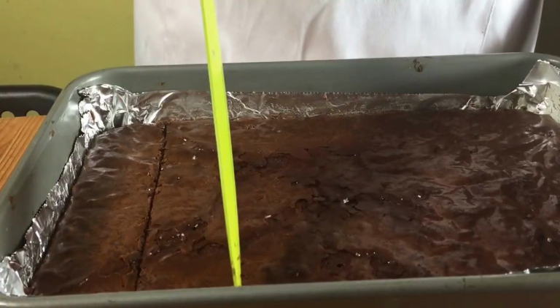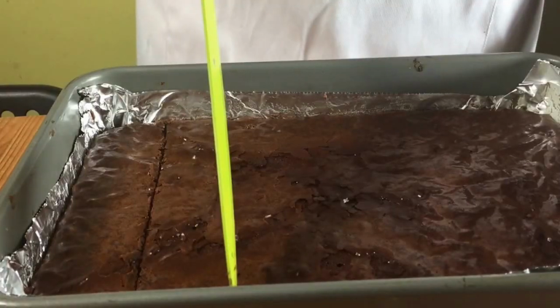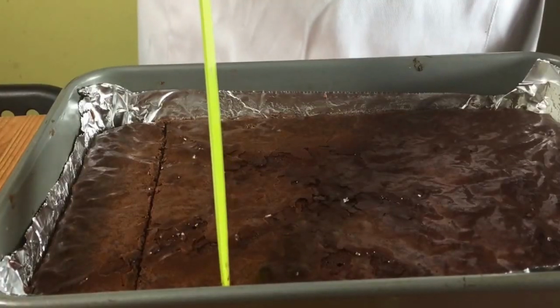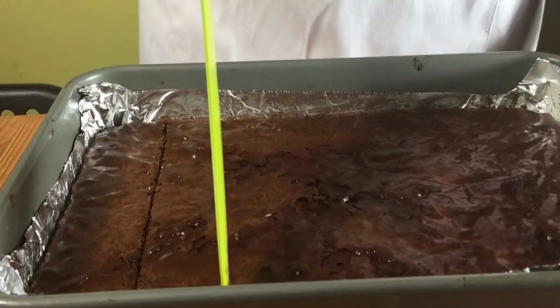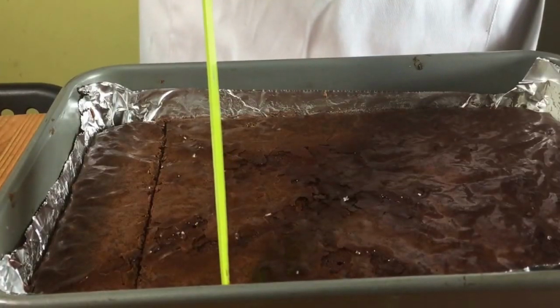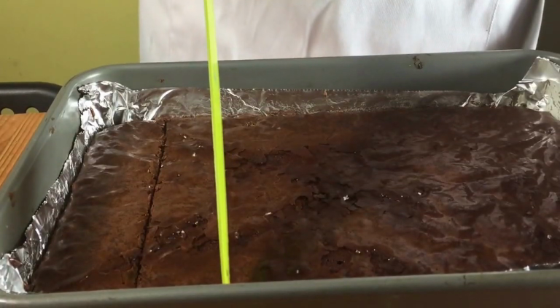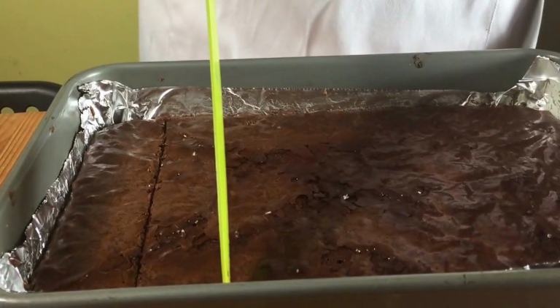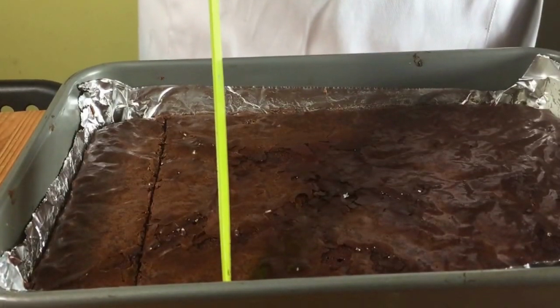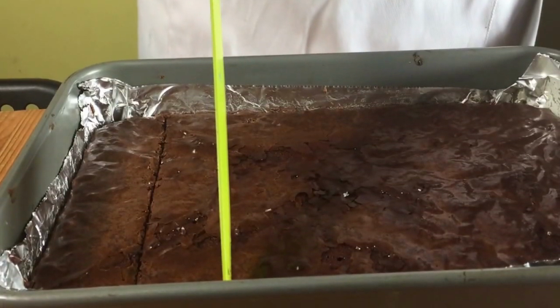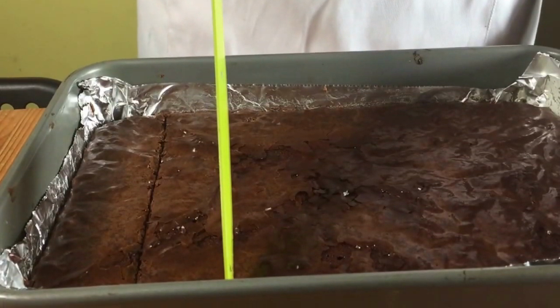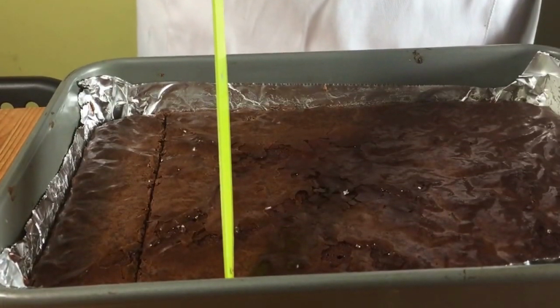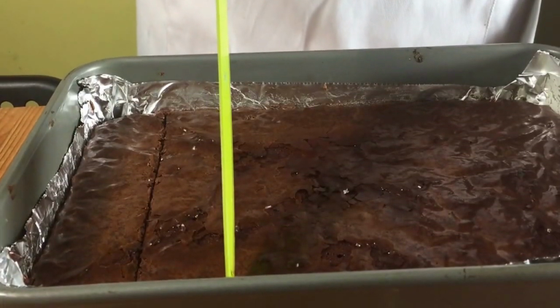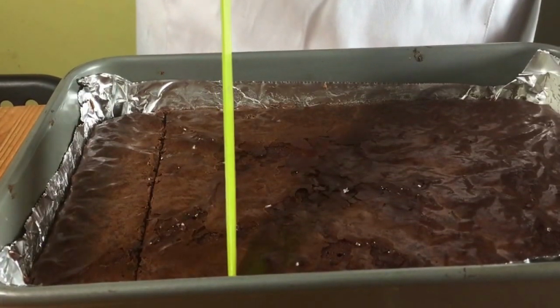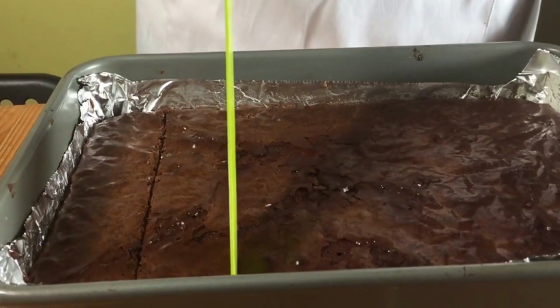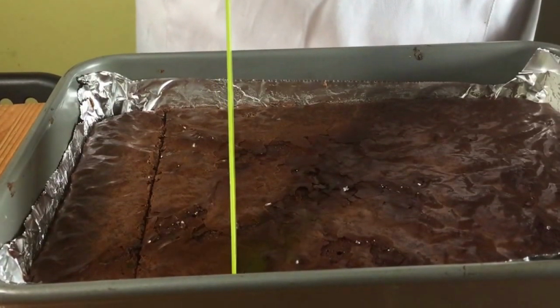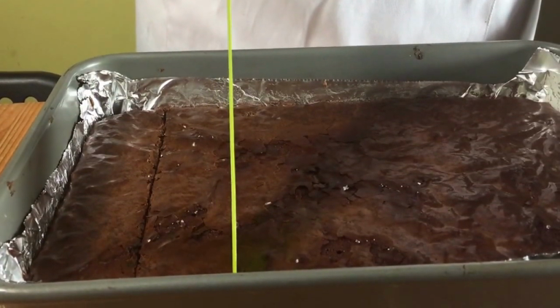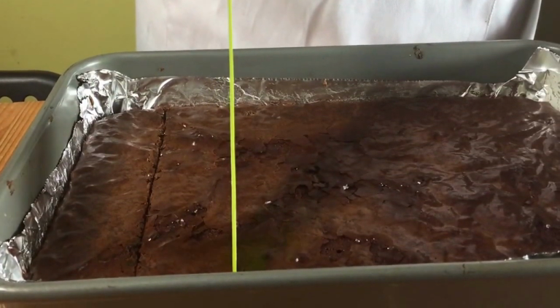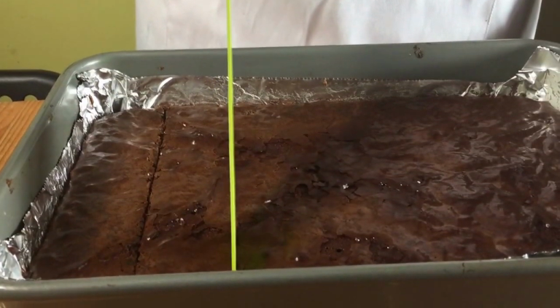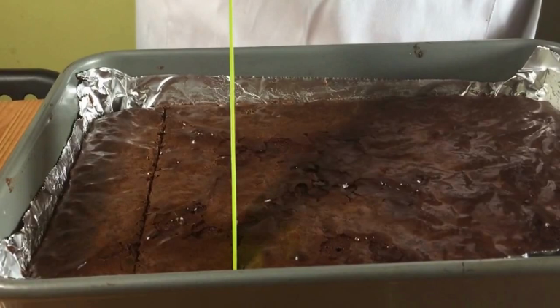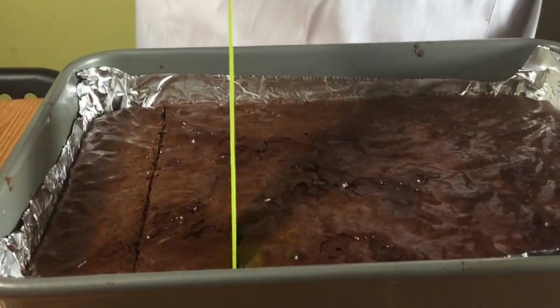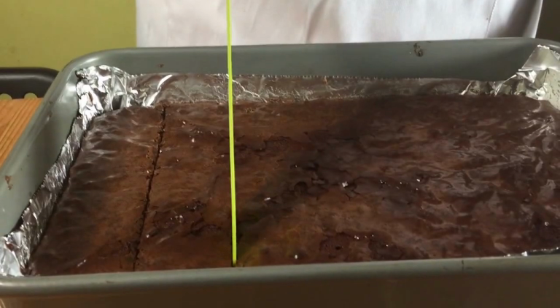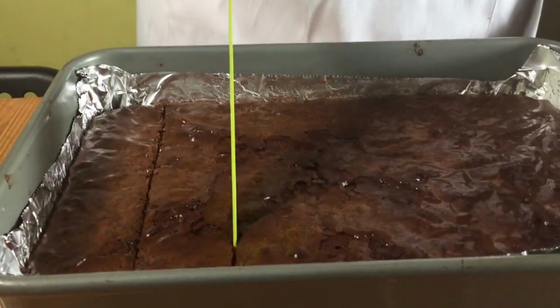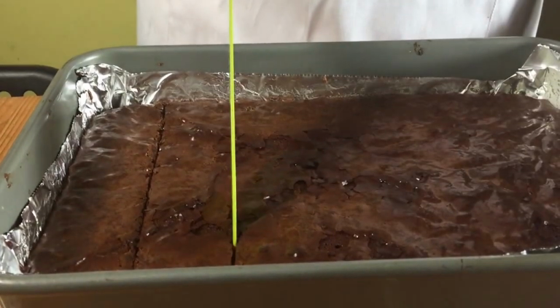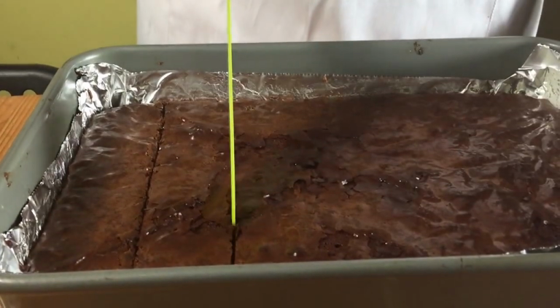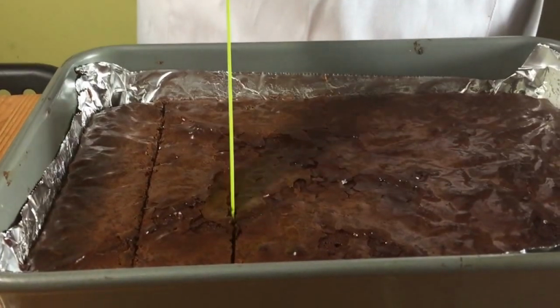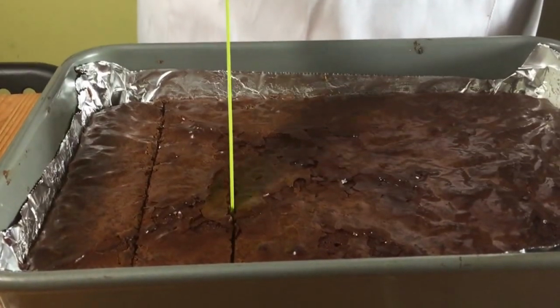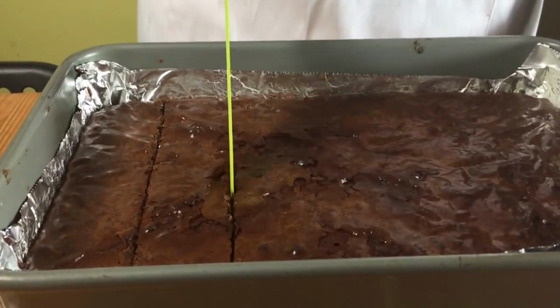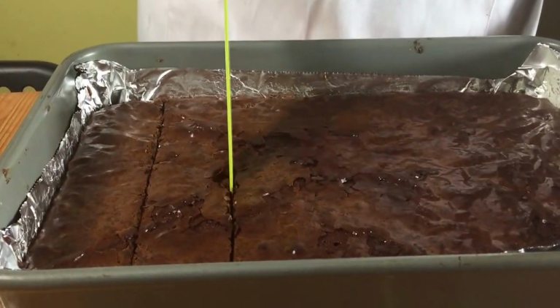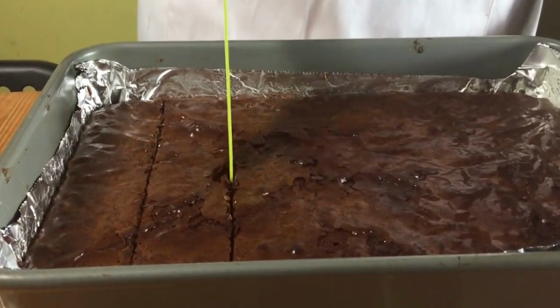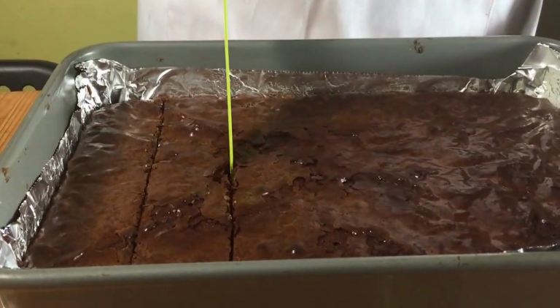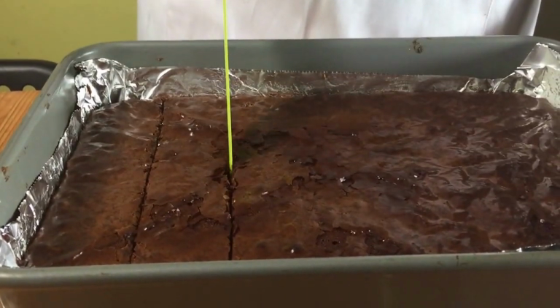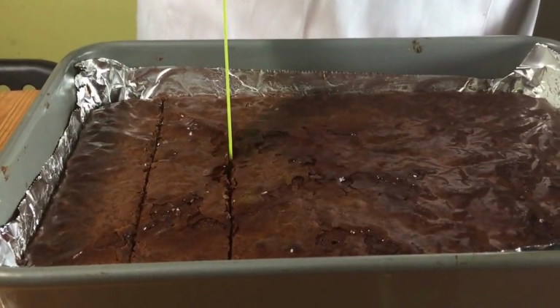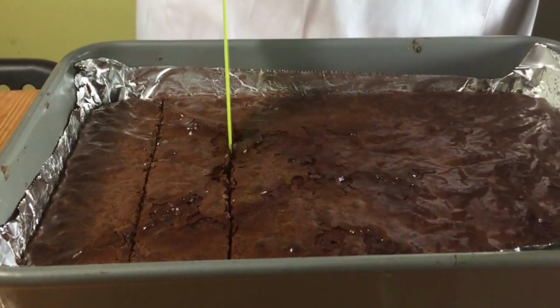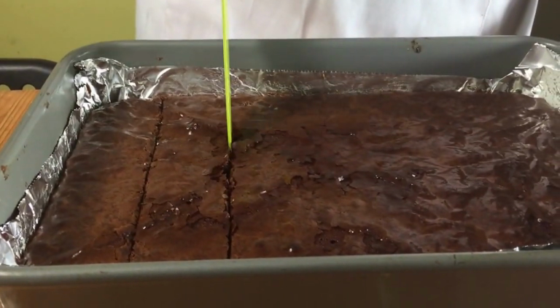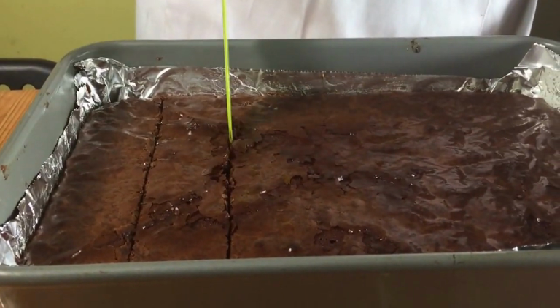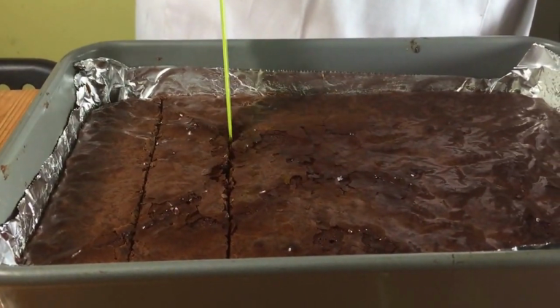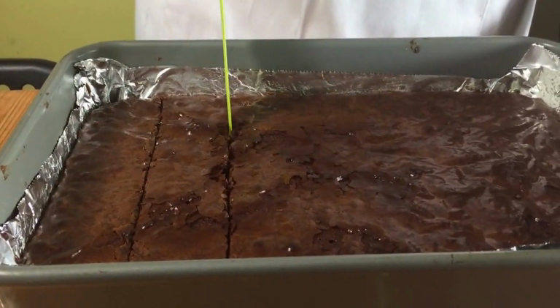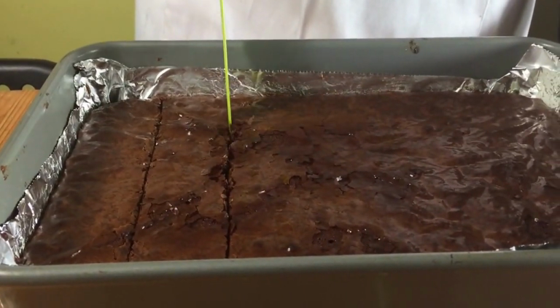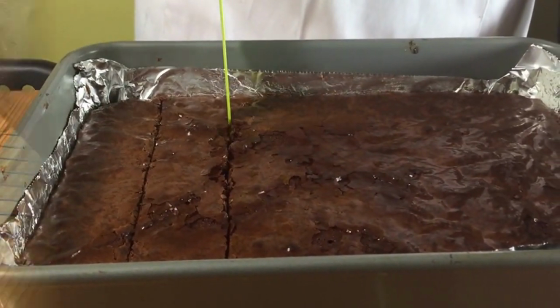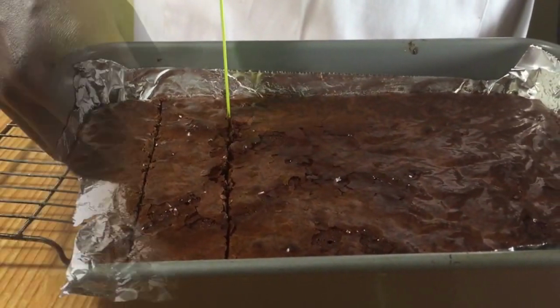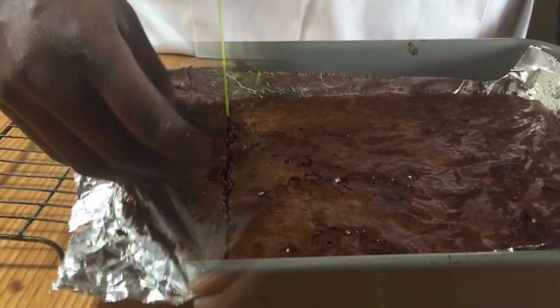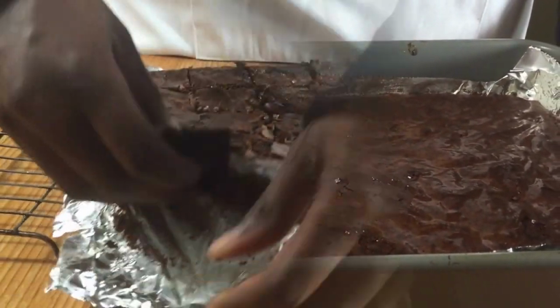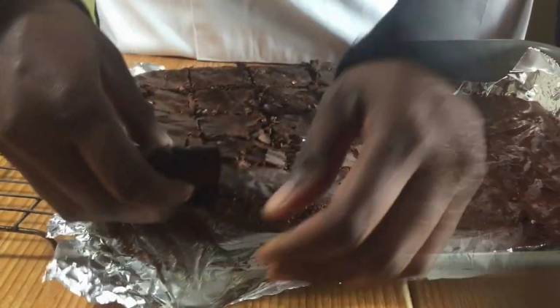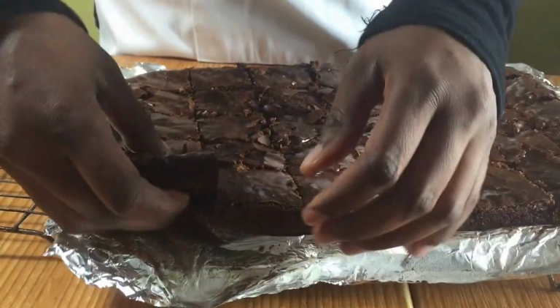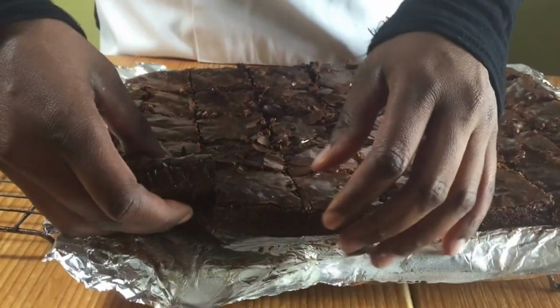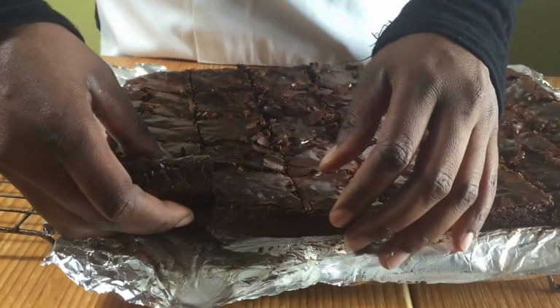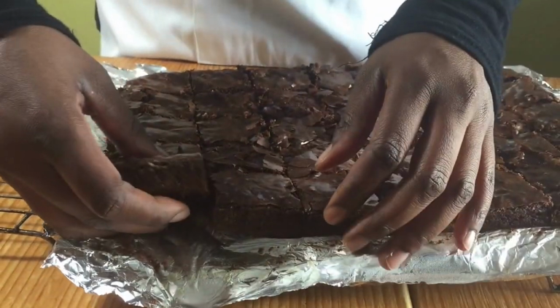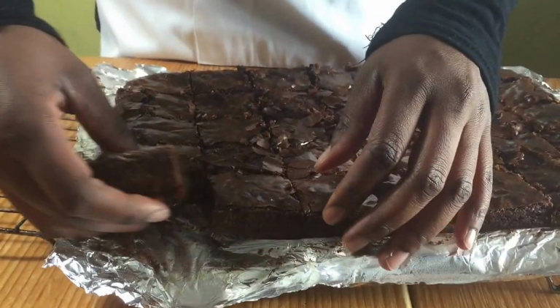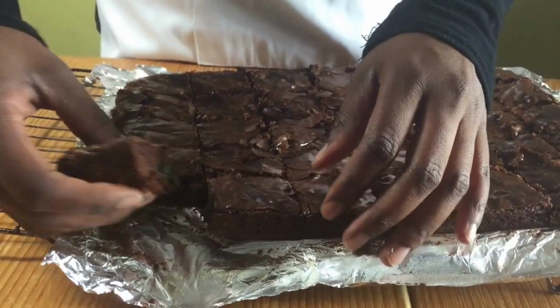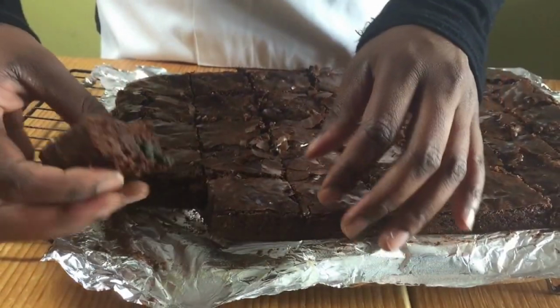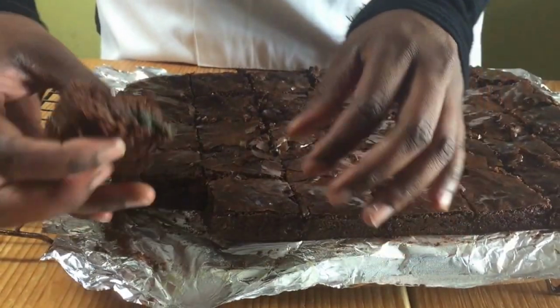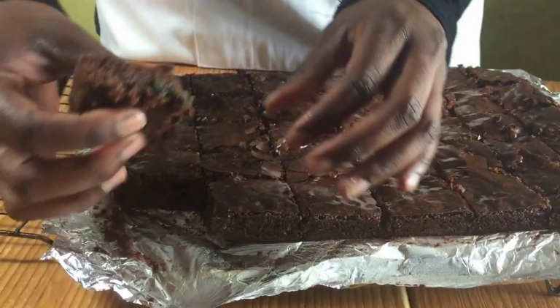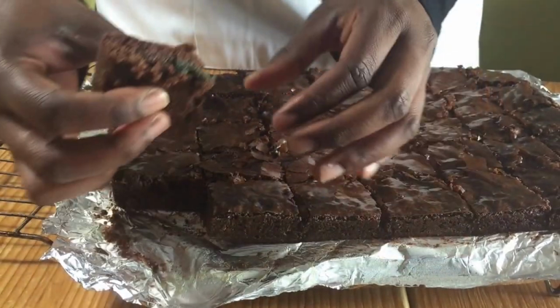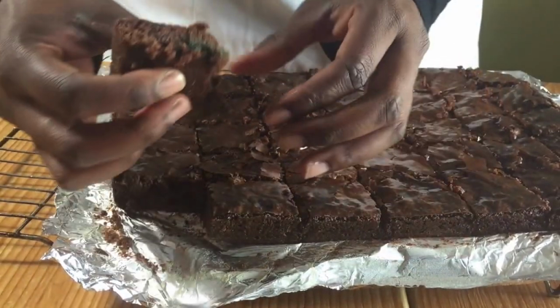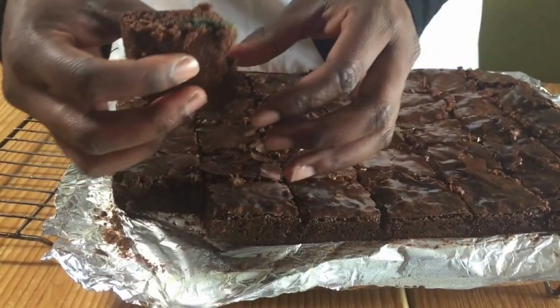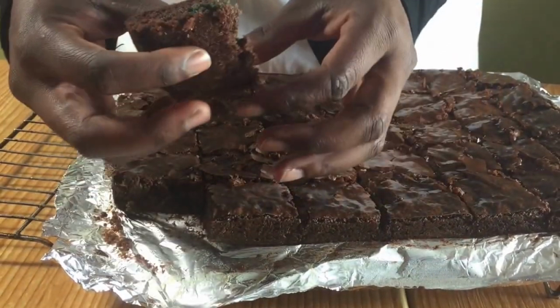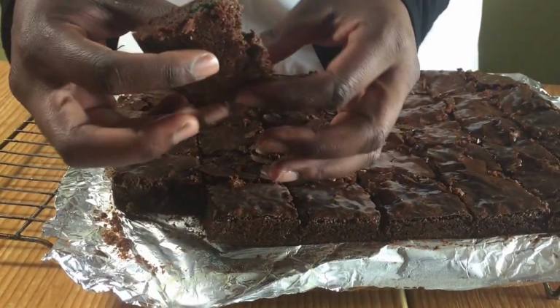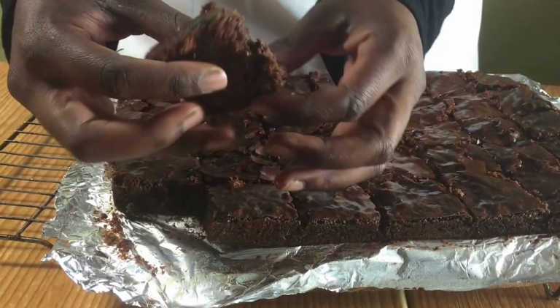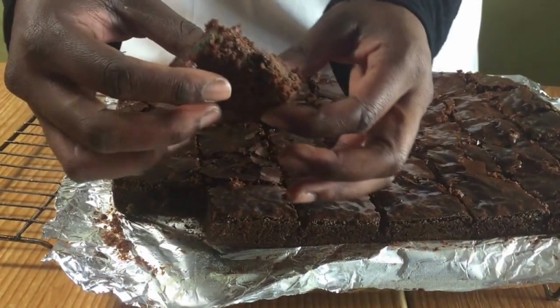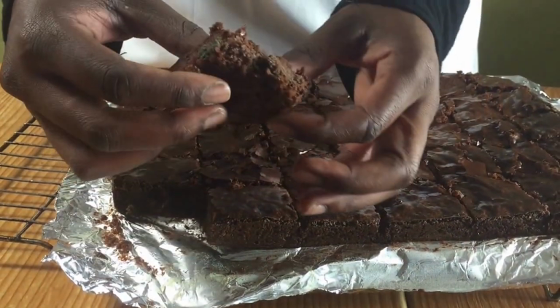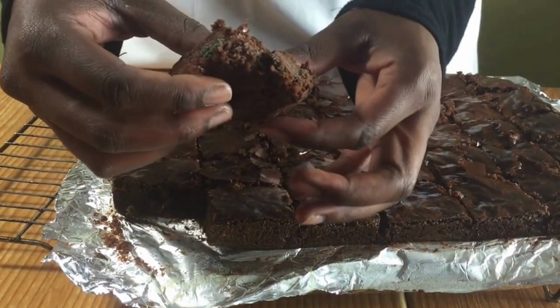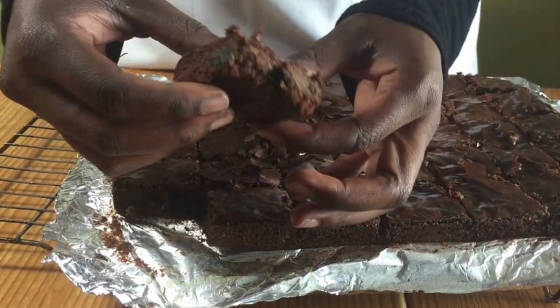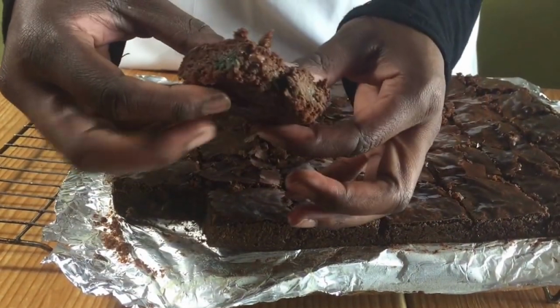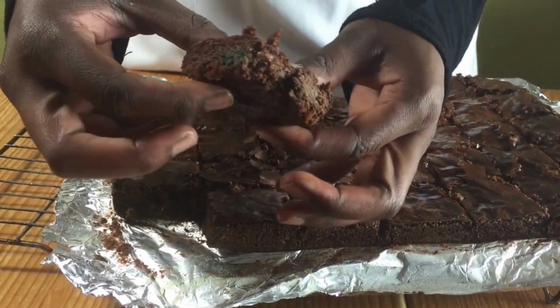Cut the brownies while they're still hot and then leave them to cool completely and serve.